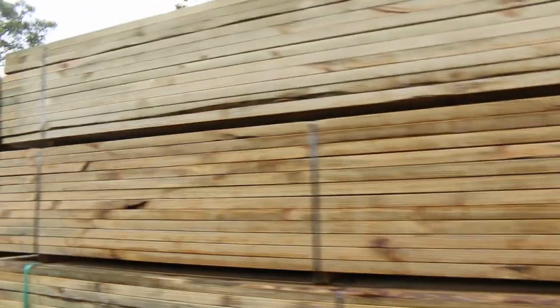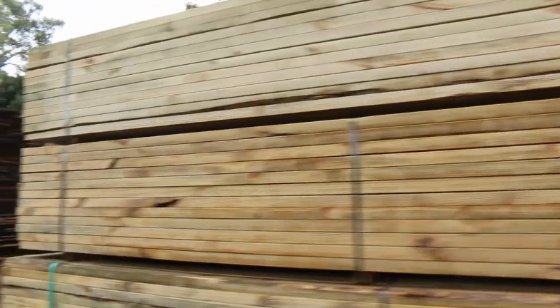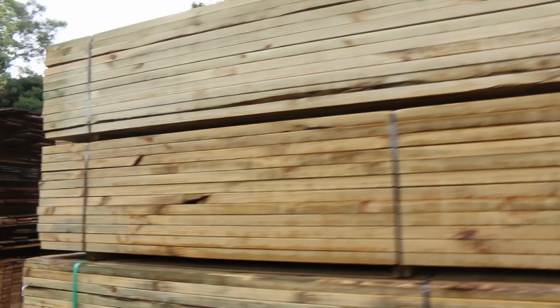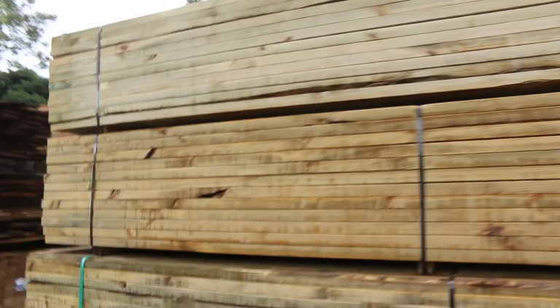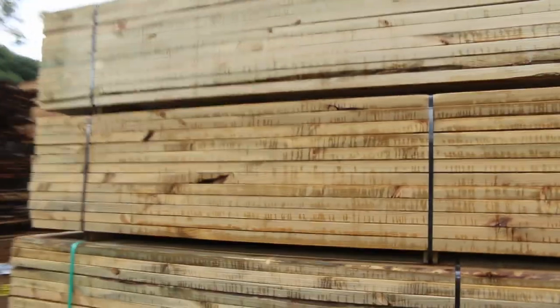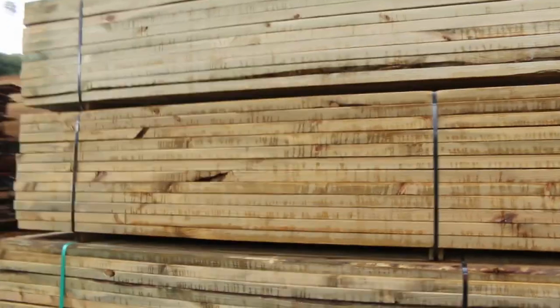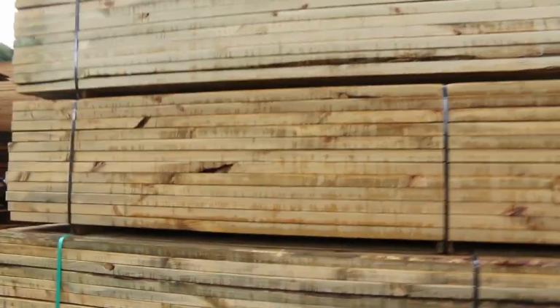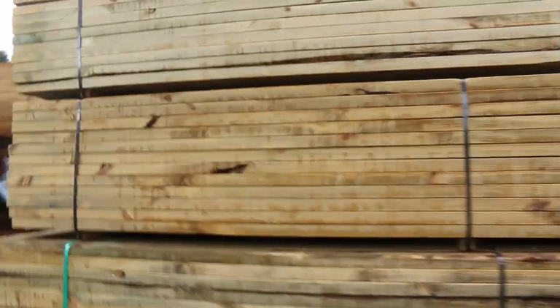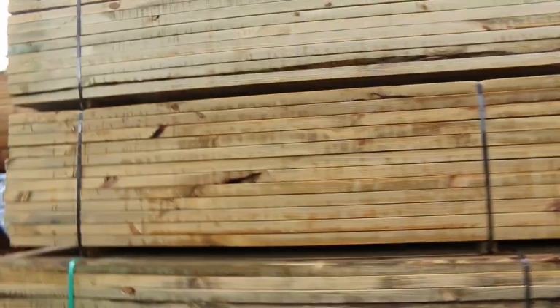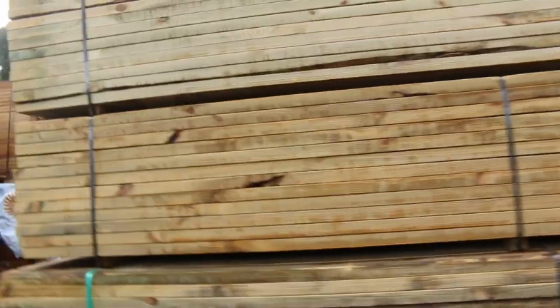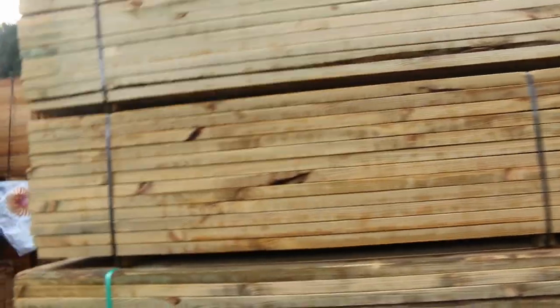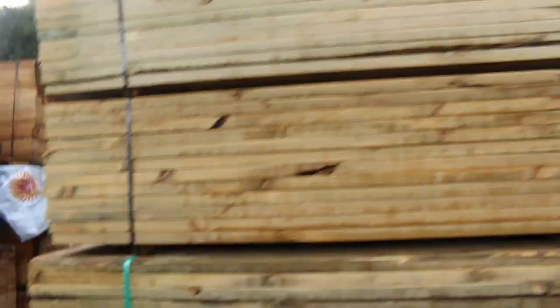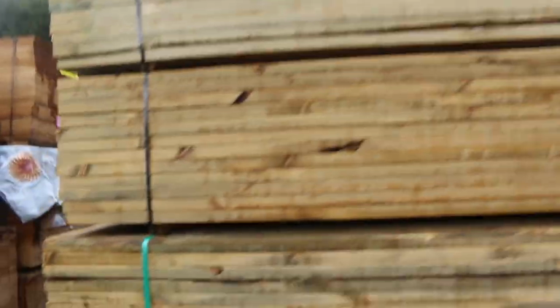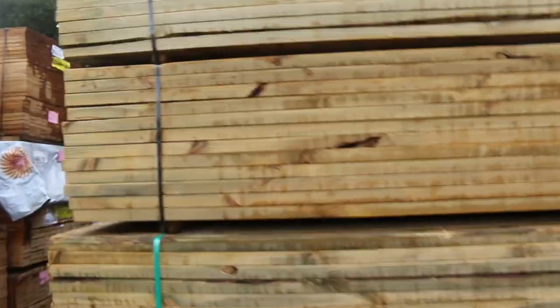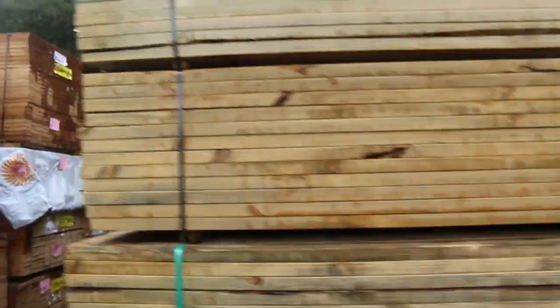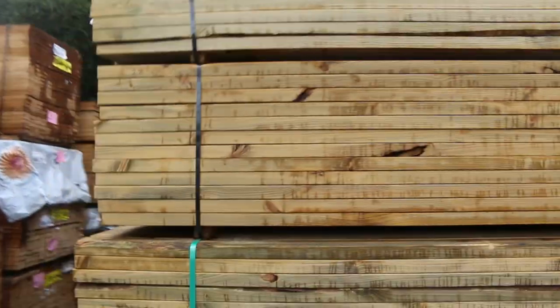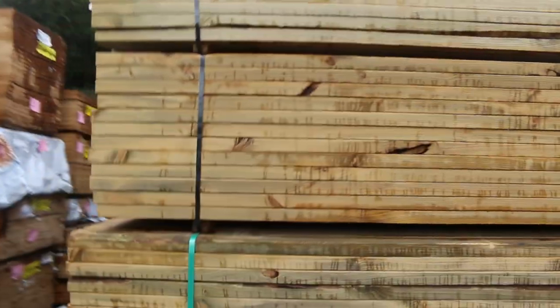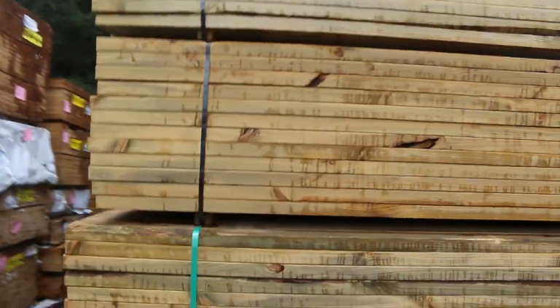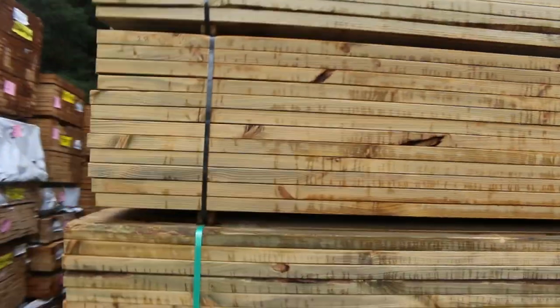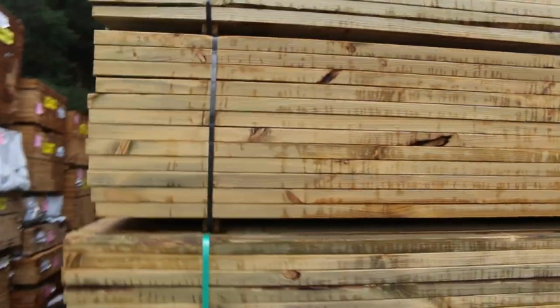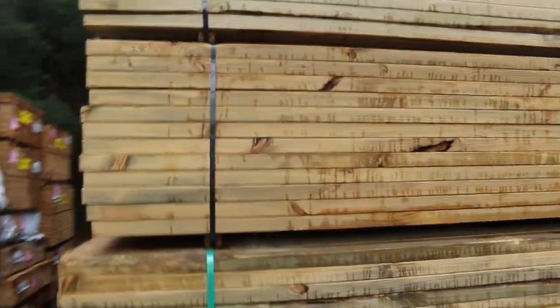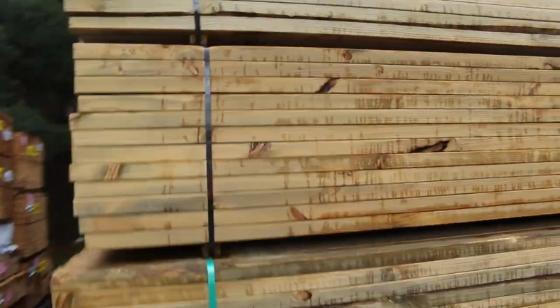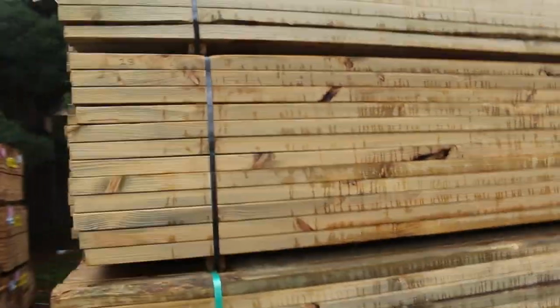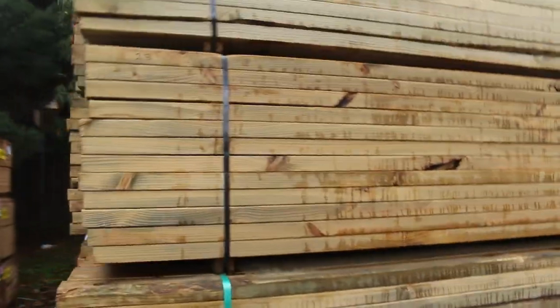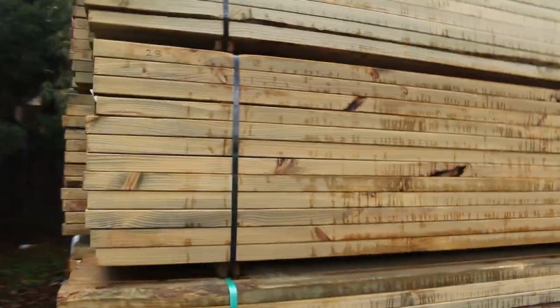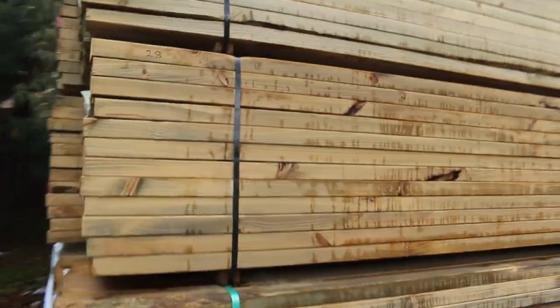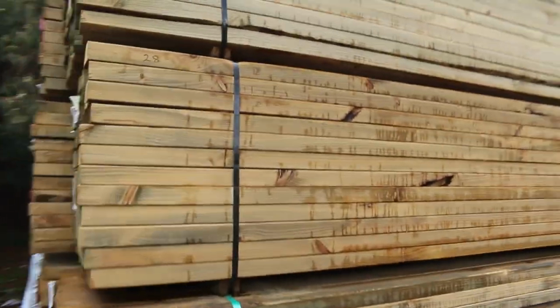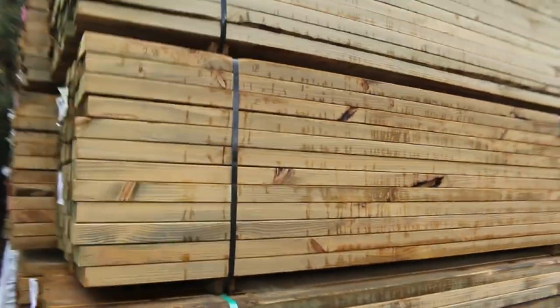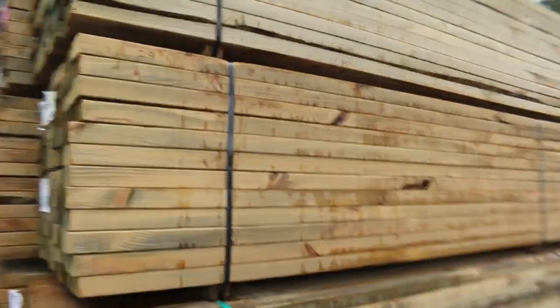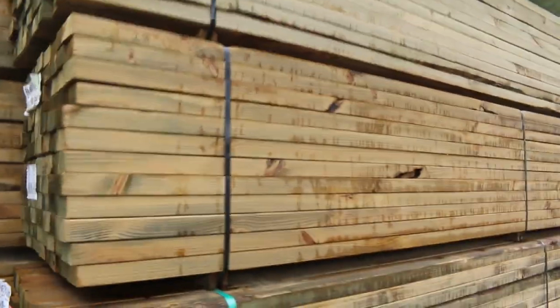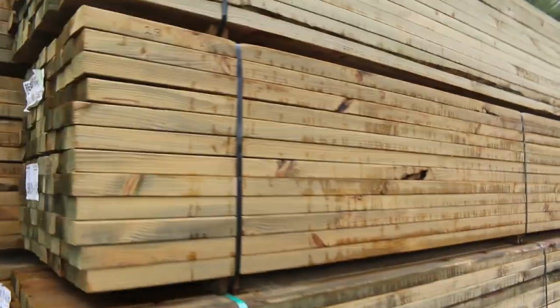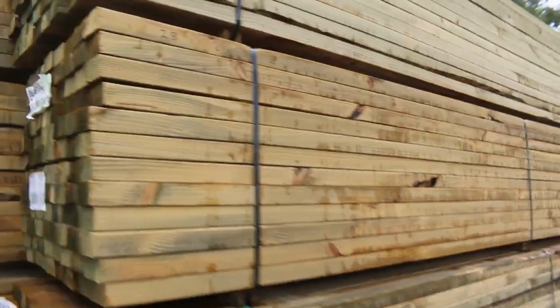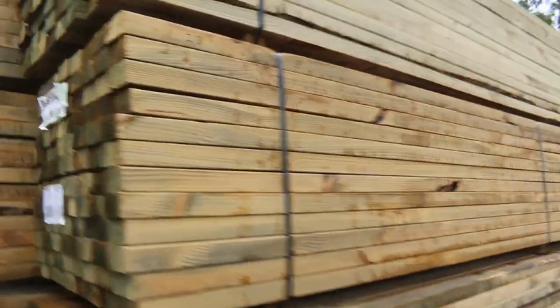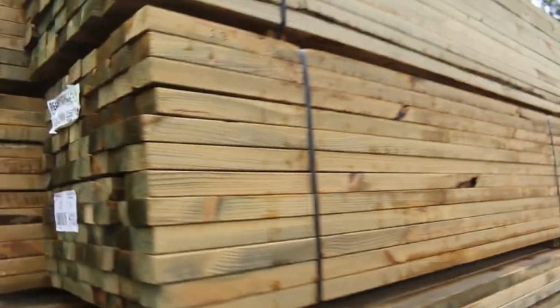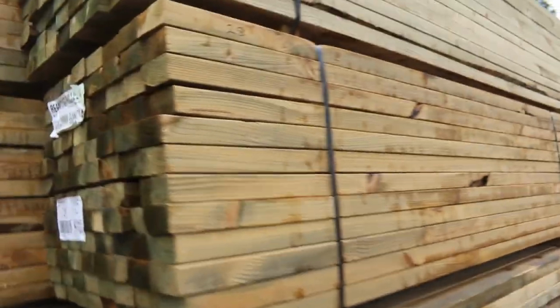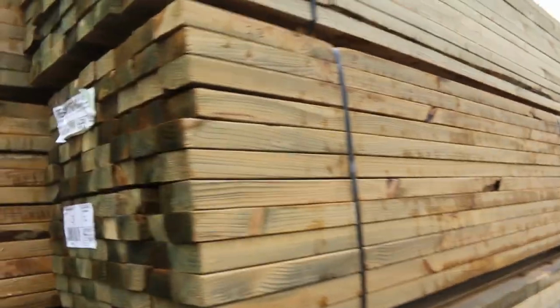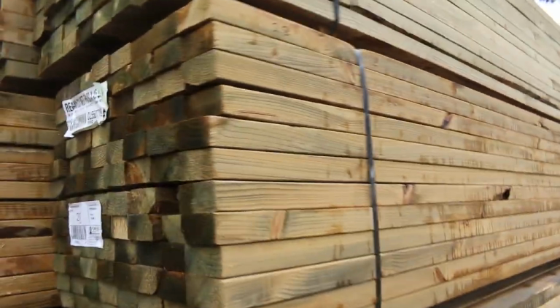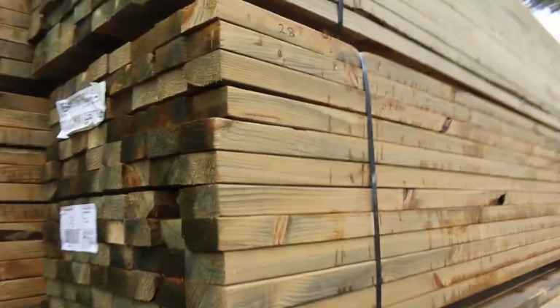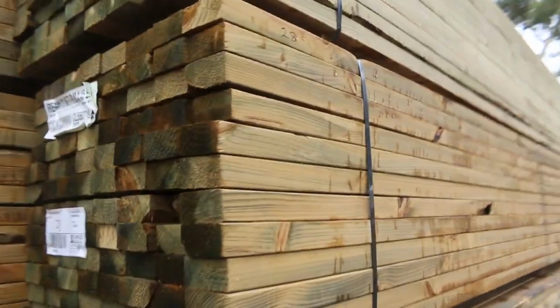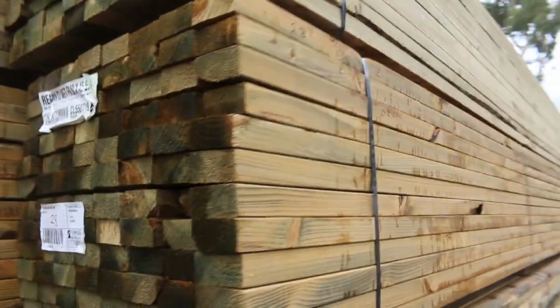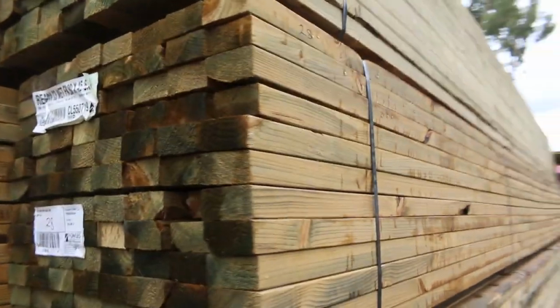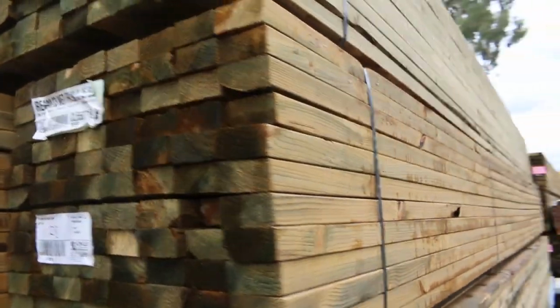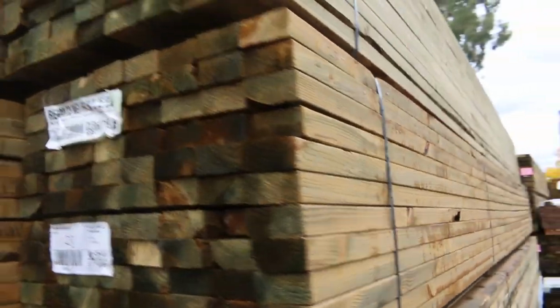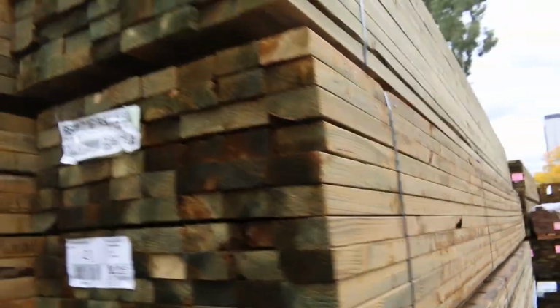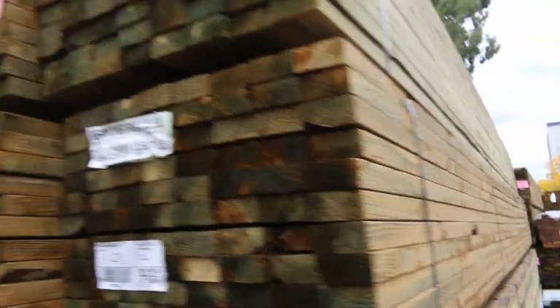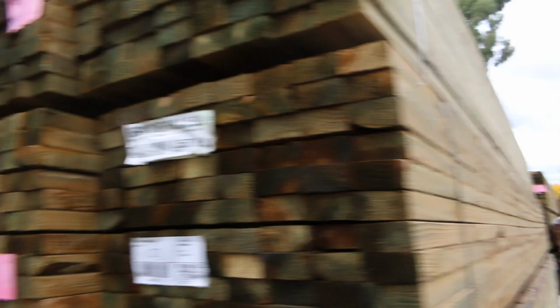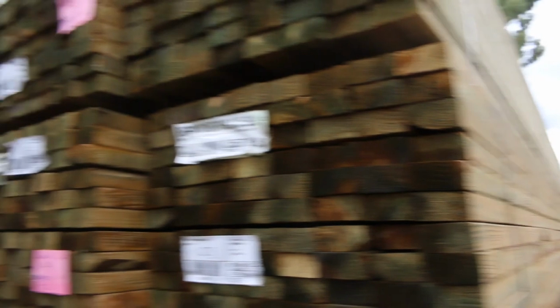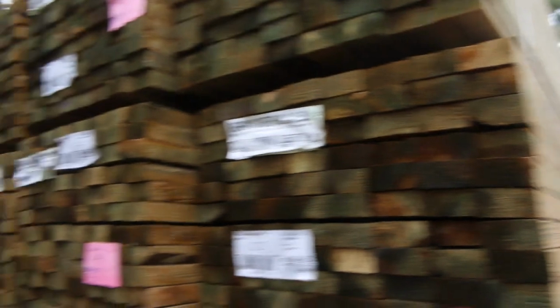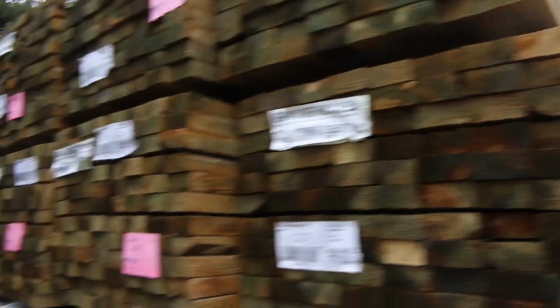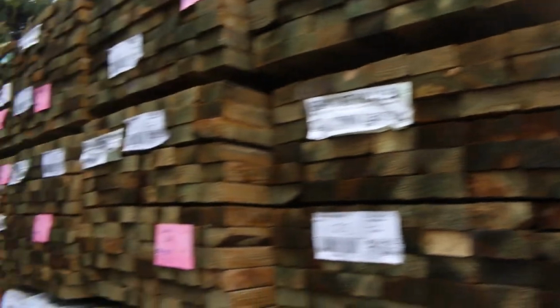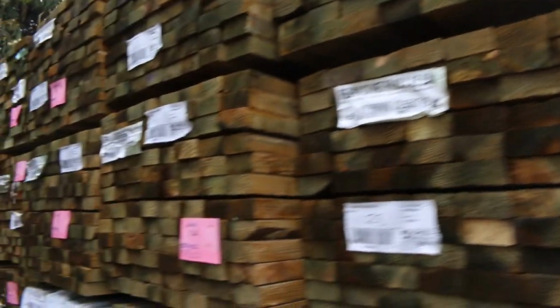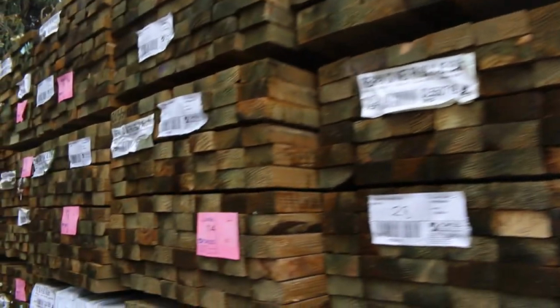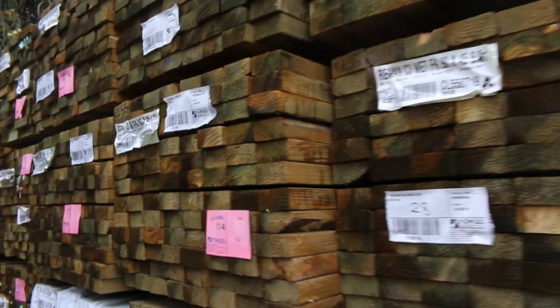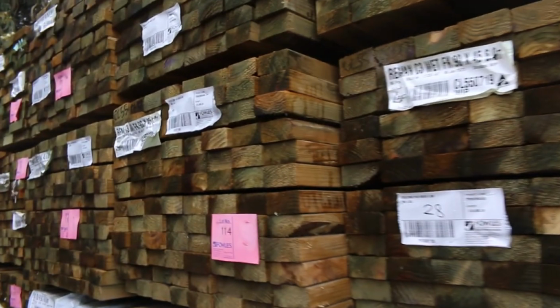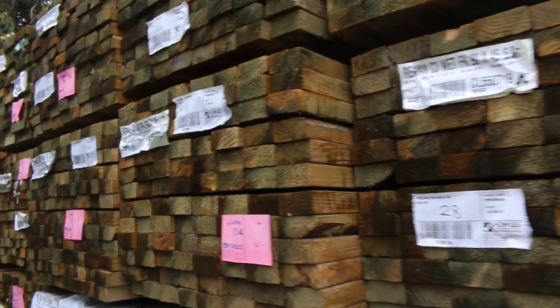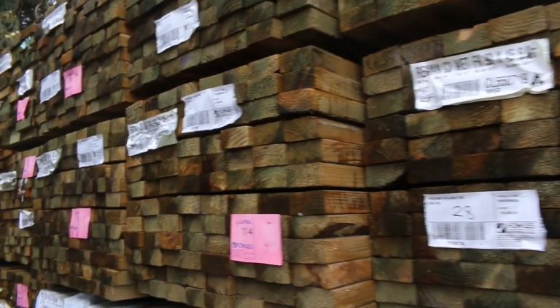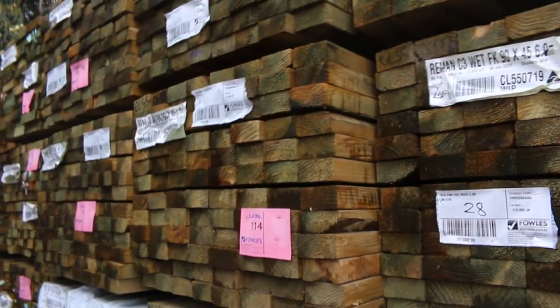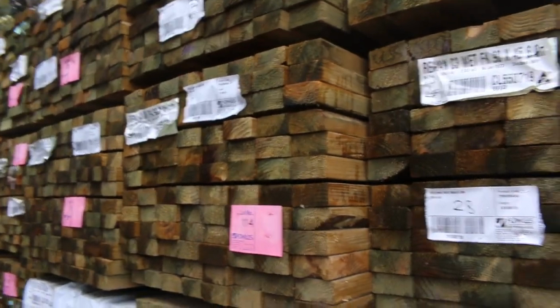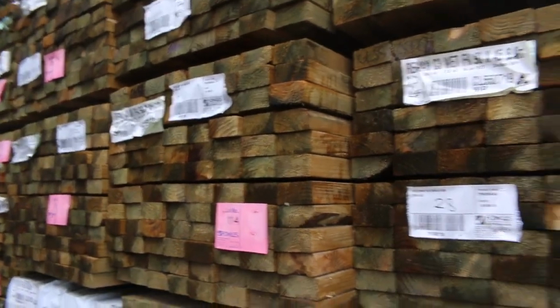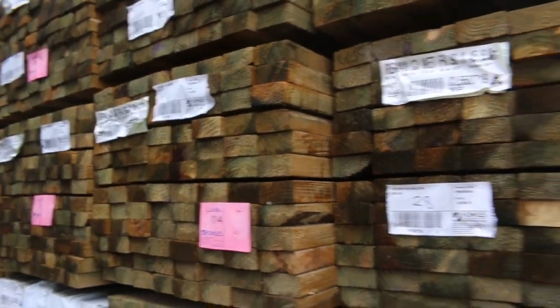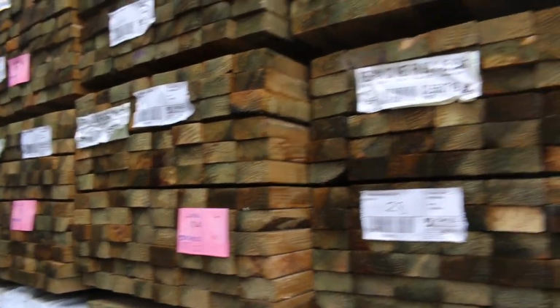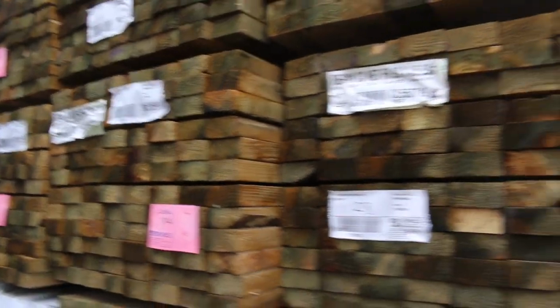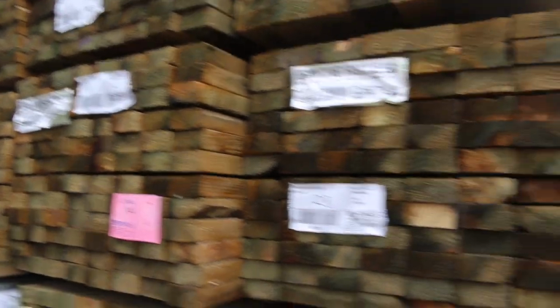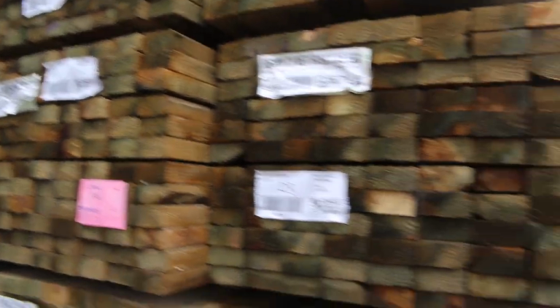Six meter treated pine - we haven't had that for quite a few months. We've got eight packs going up for auction tomorrow in the six meter 90 by 45.